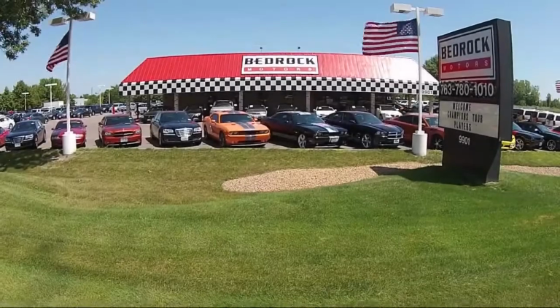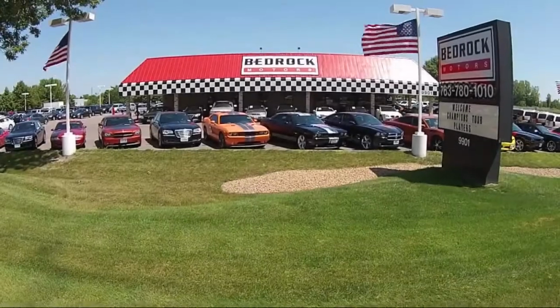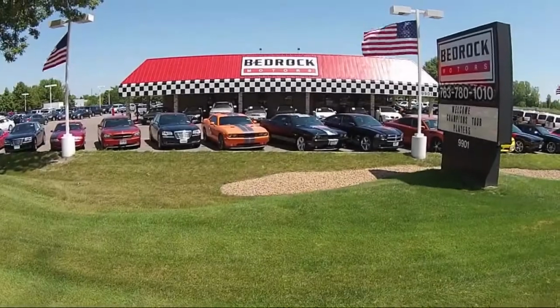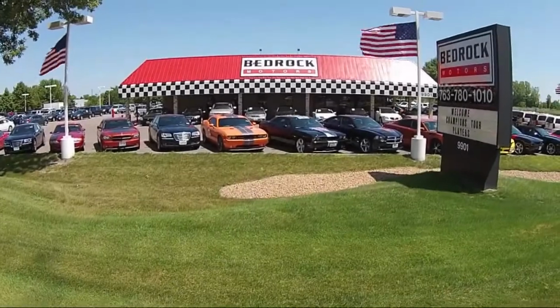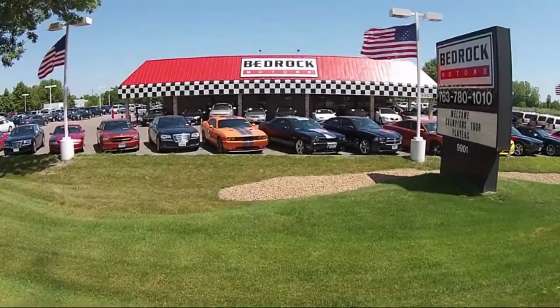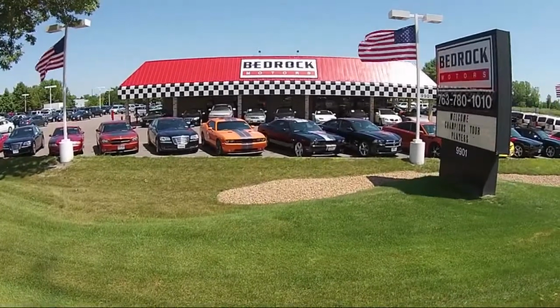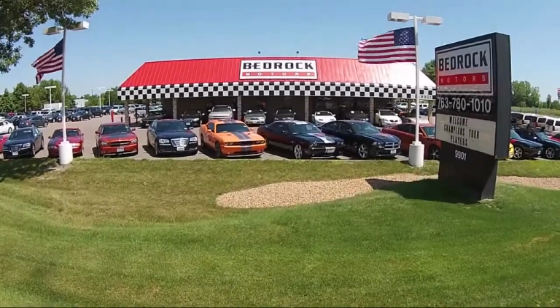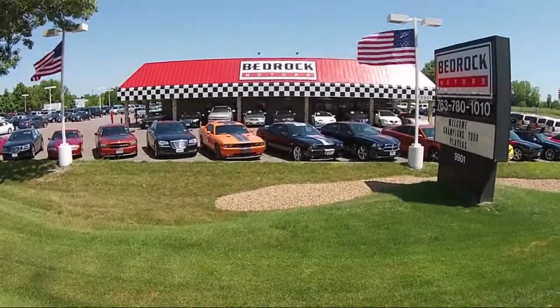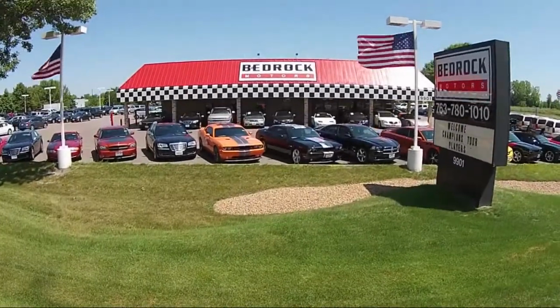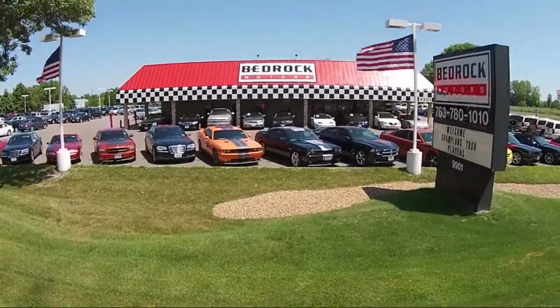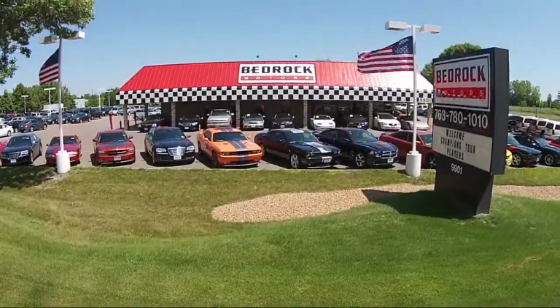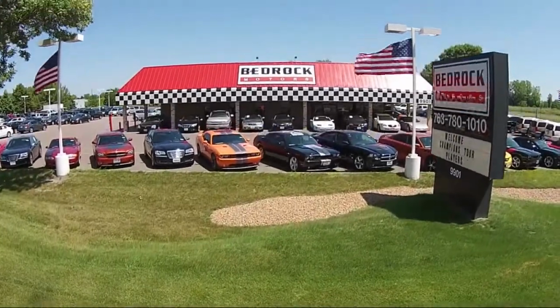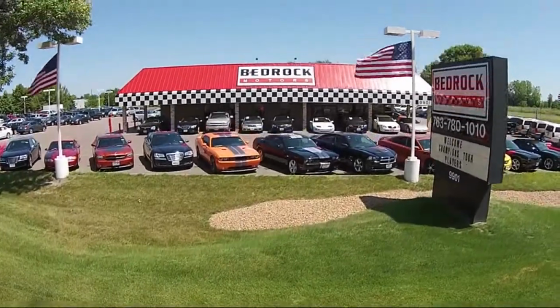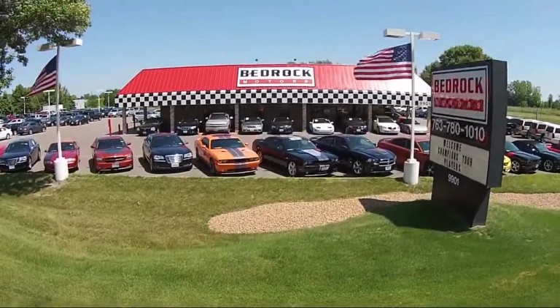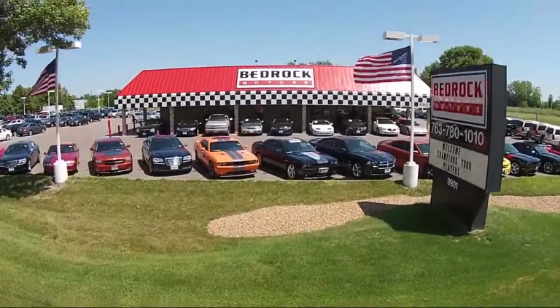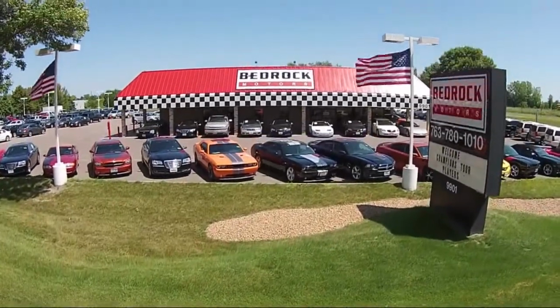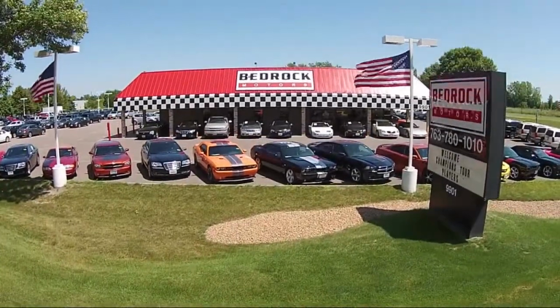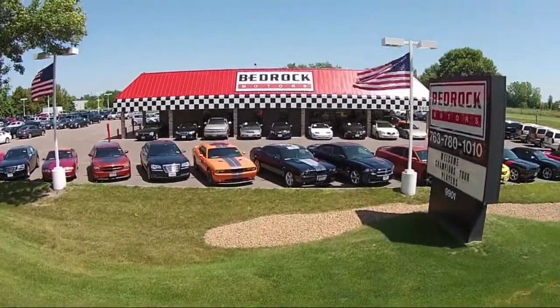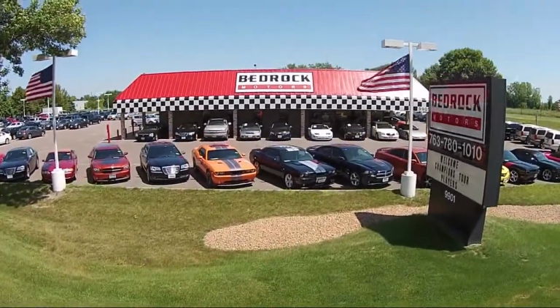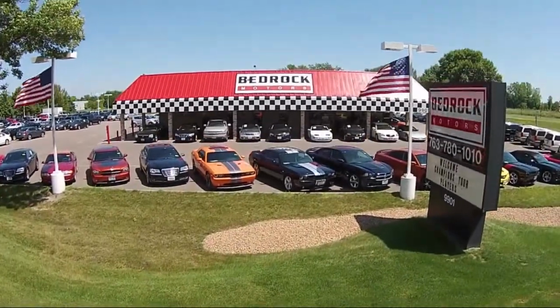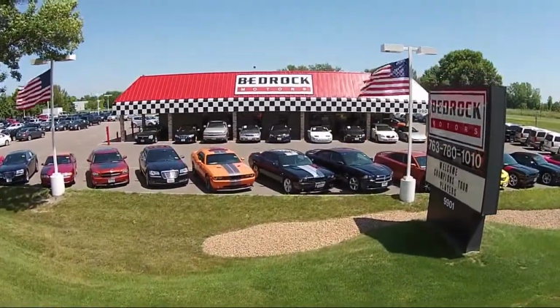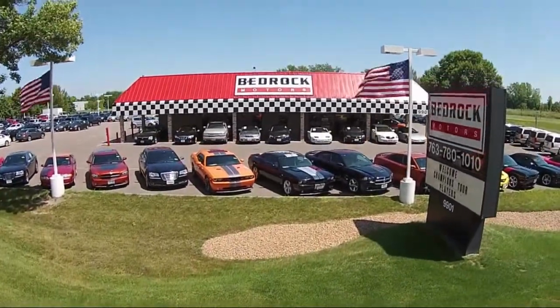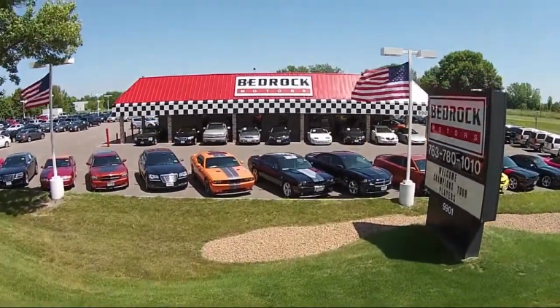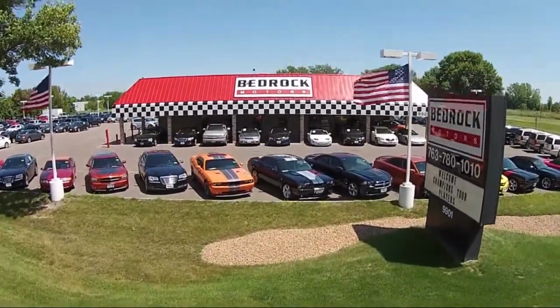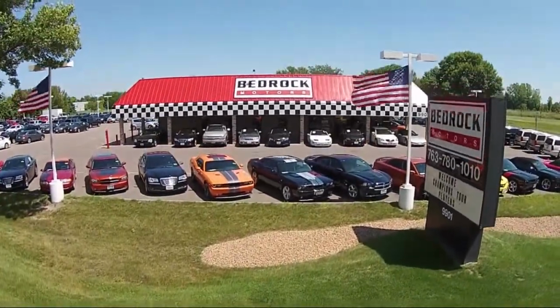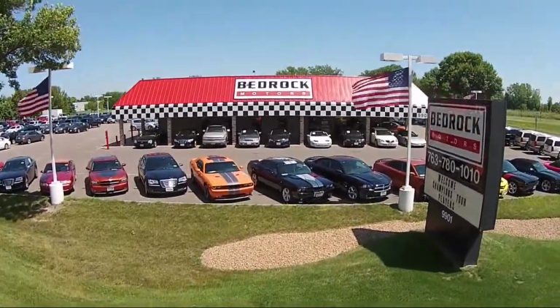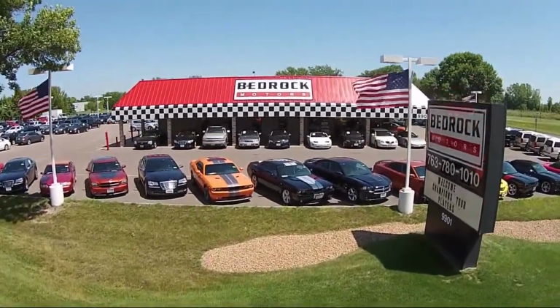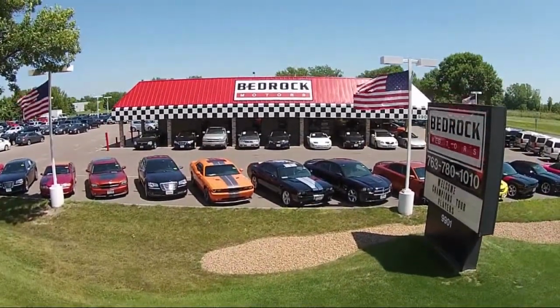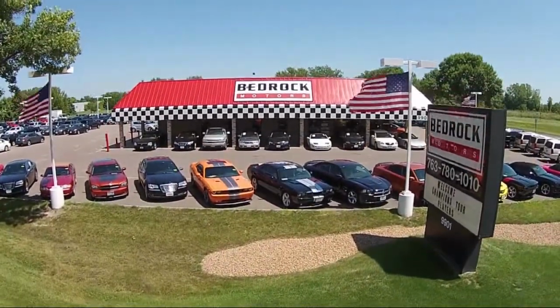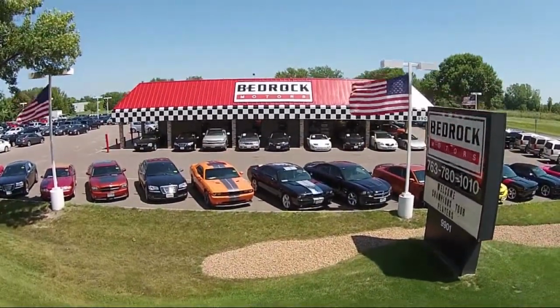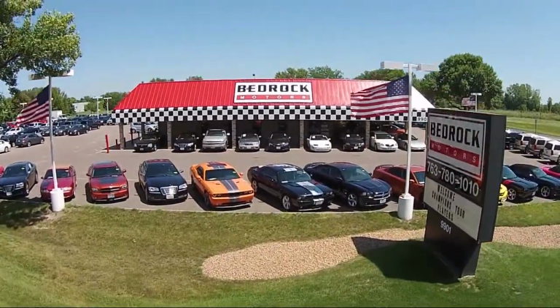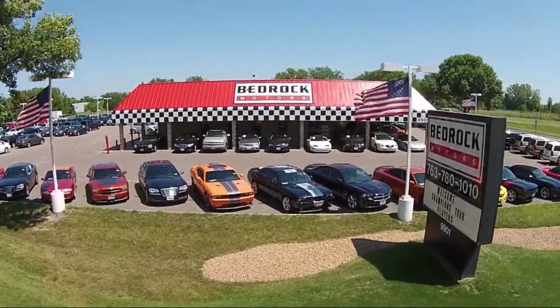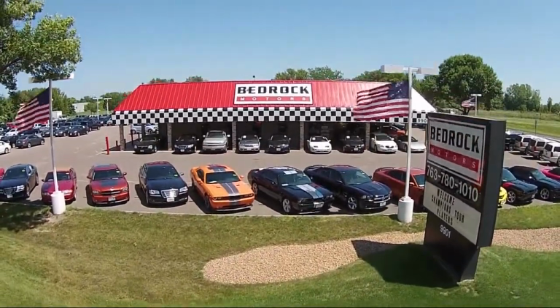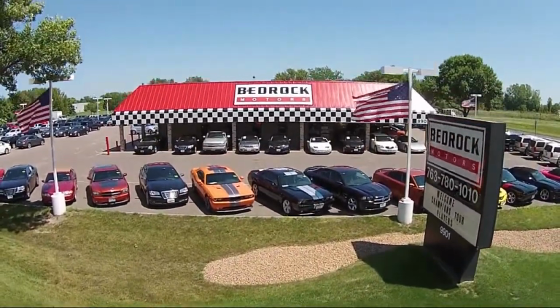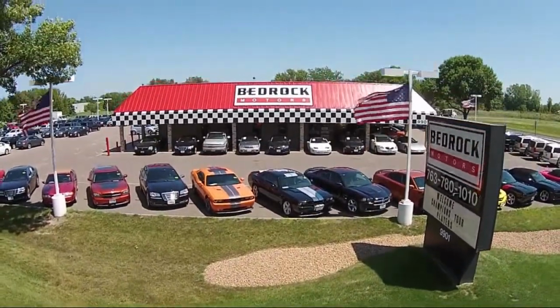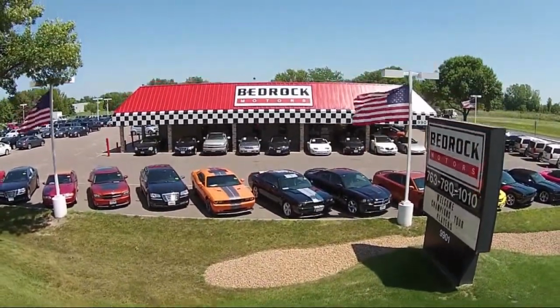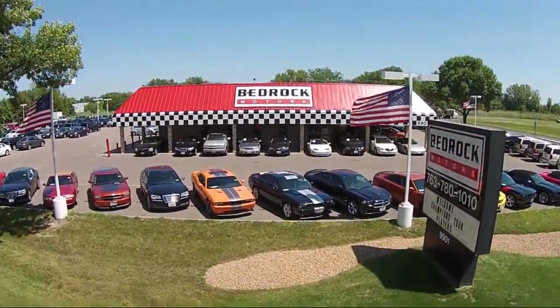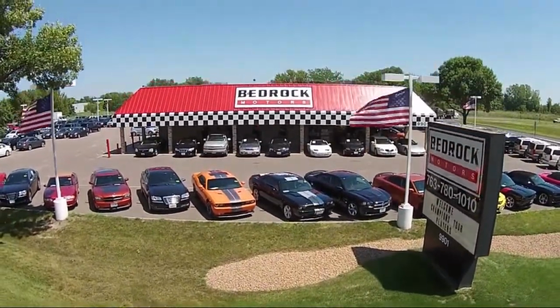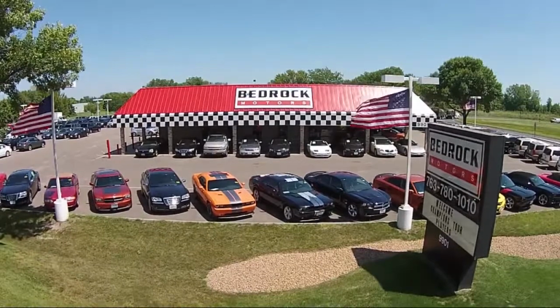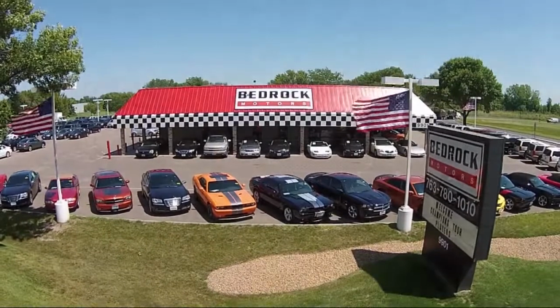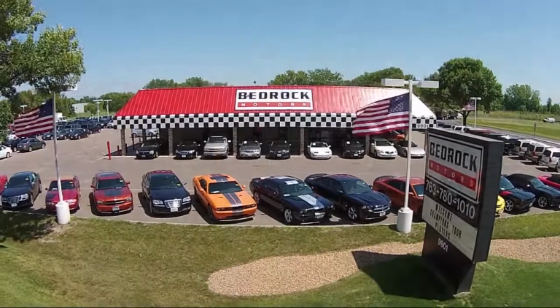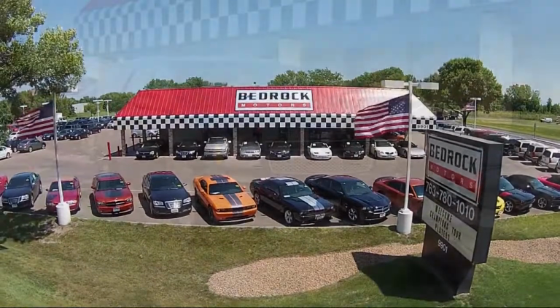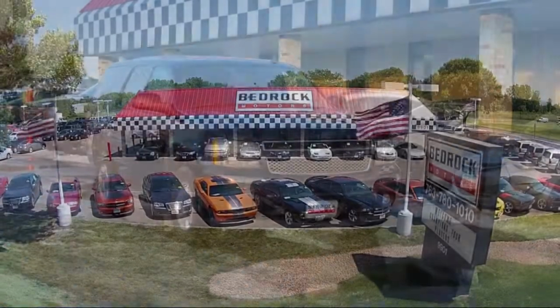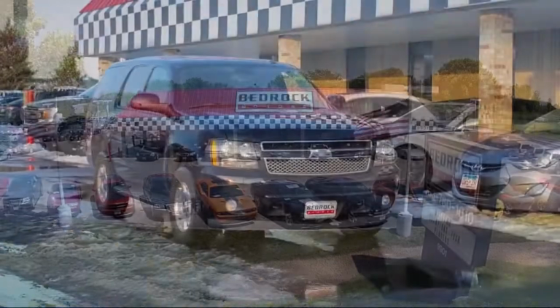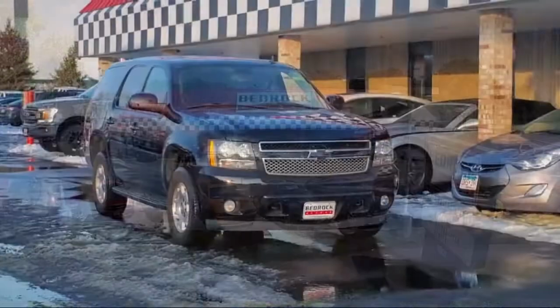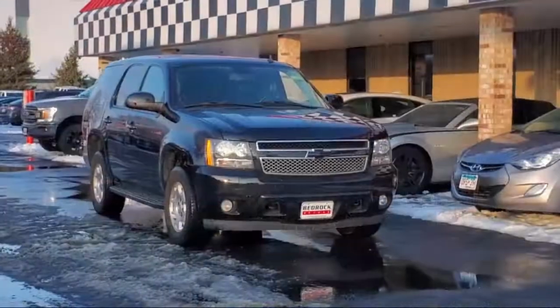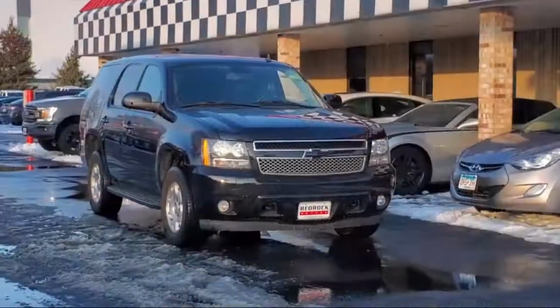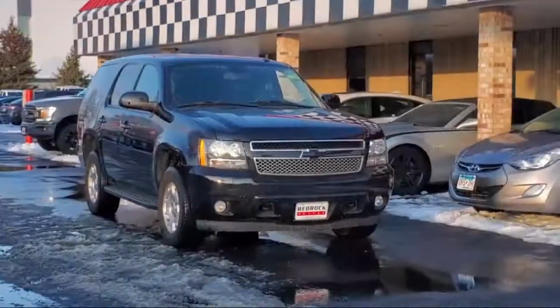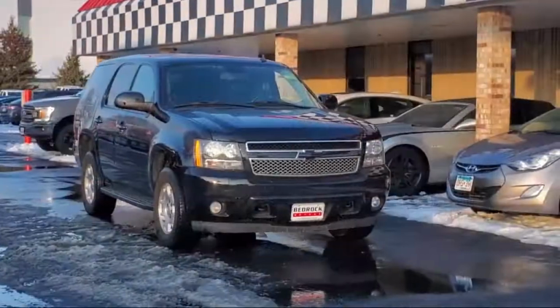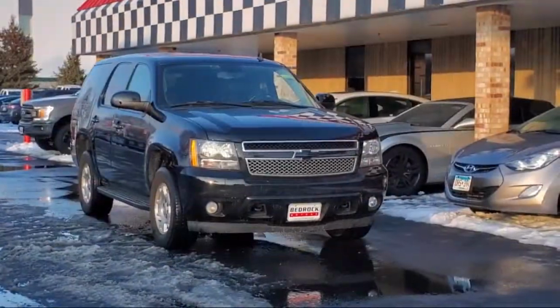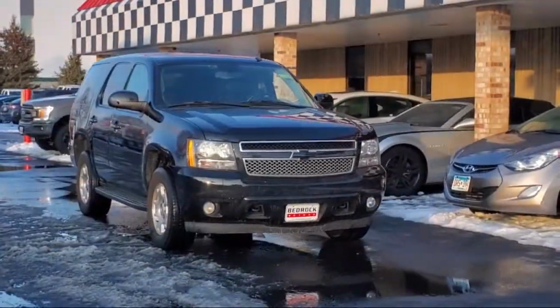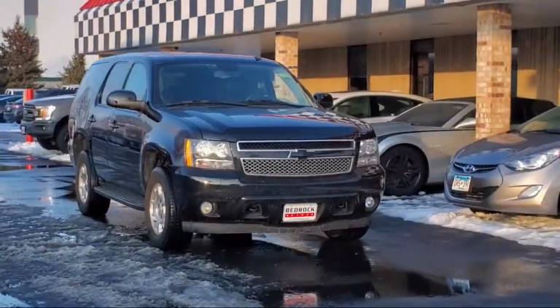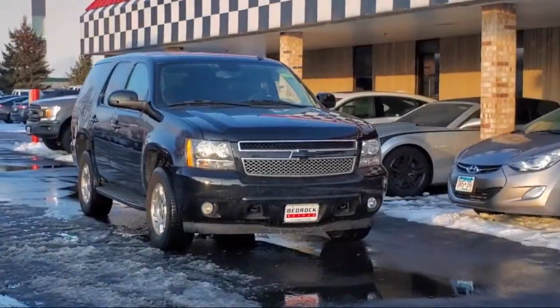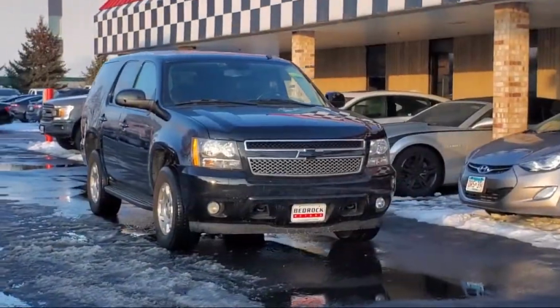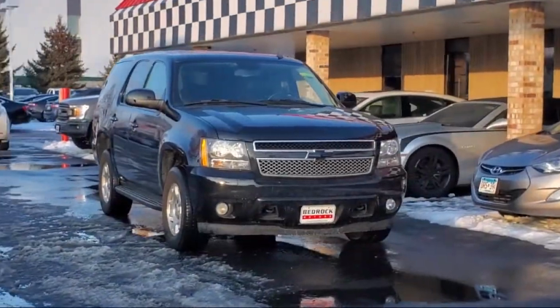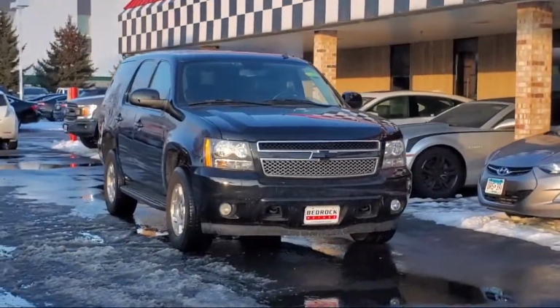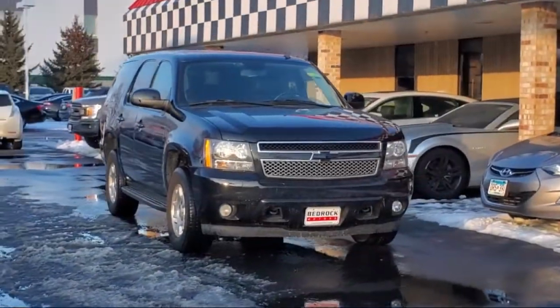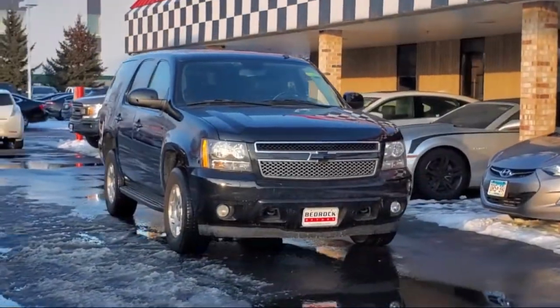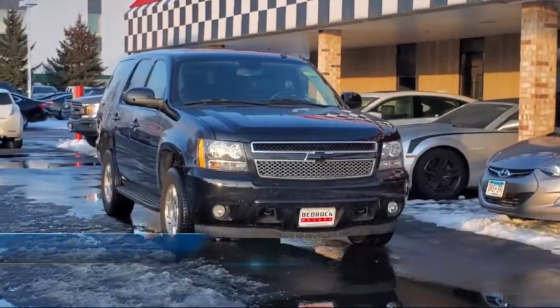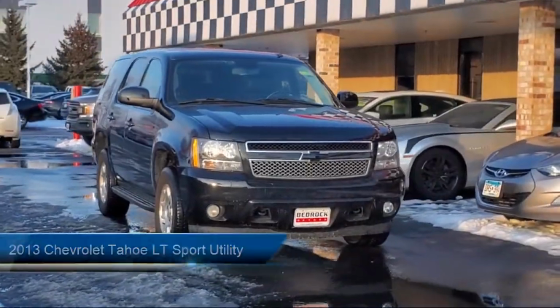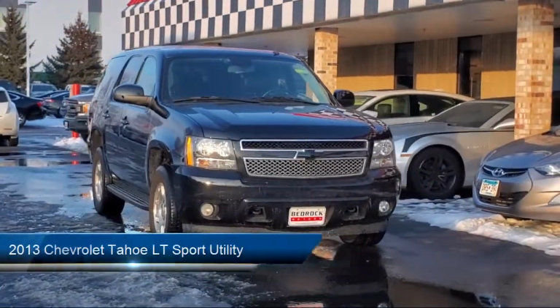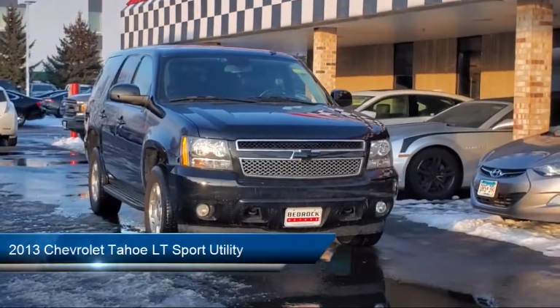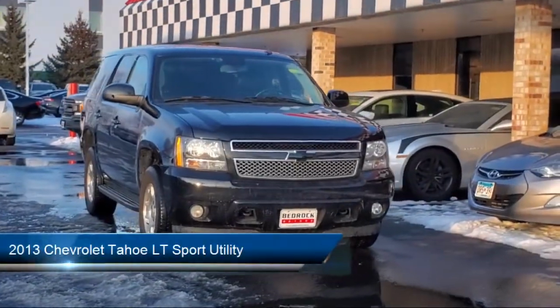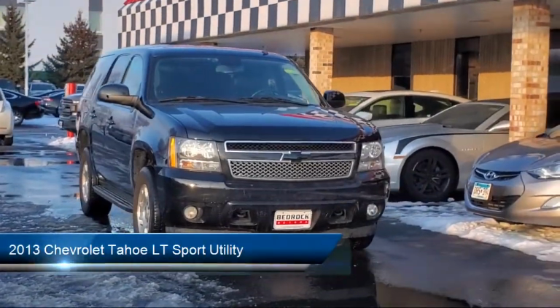Welcome to Bedrock Motors, the Upper Midwest's largest auto wholesale outlet. Here's a look at another one of our great vehicles in our inventory.